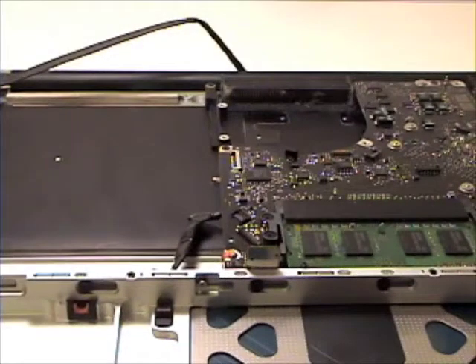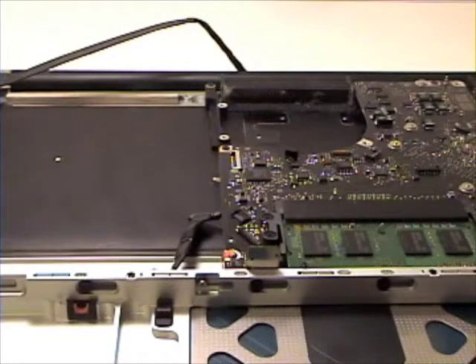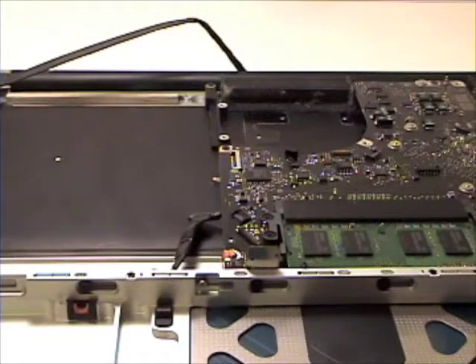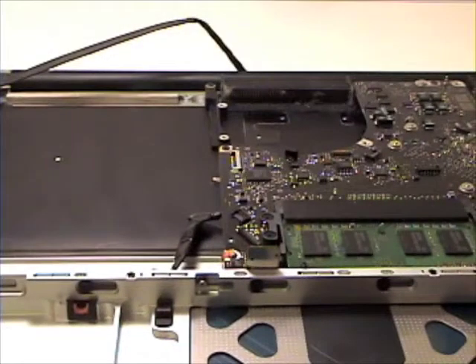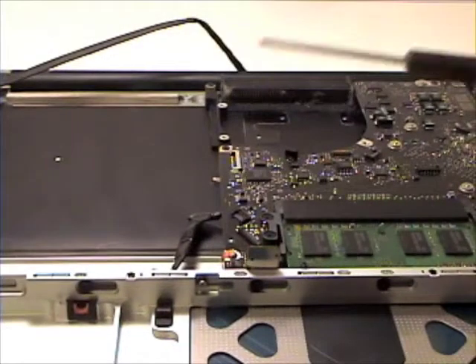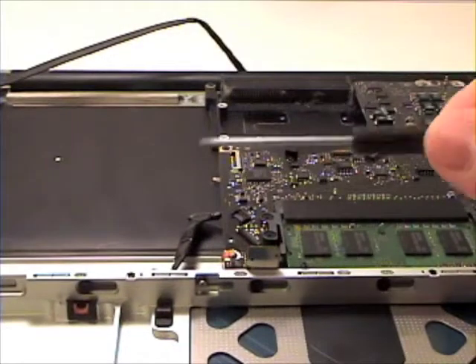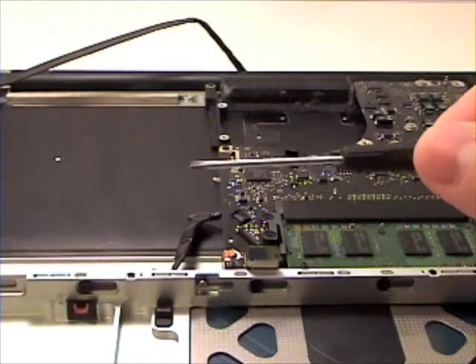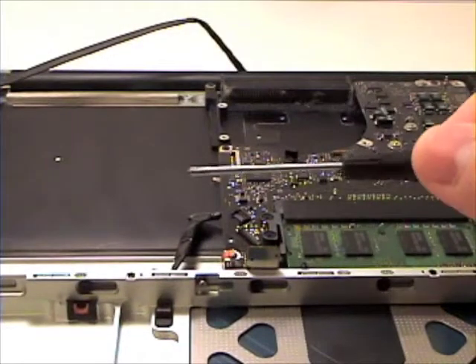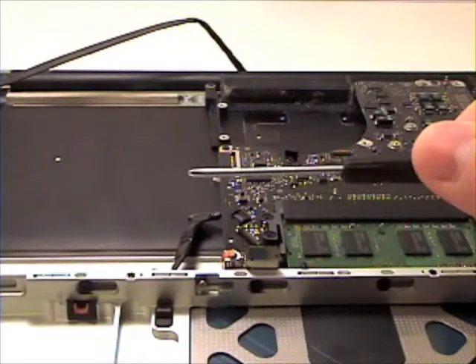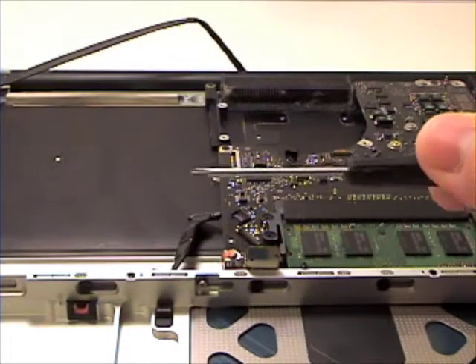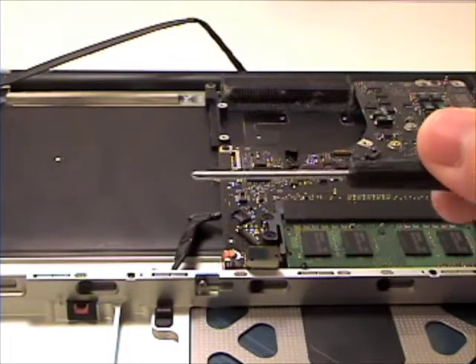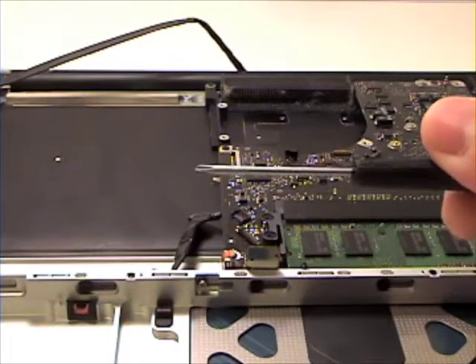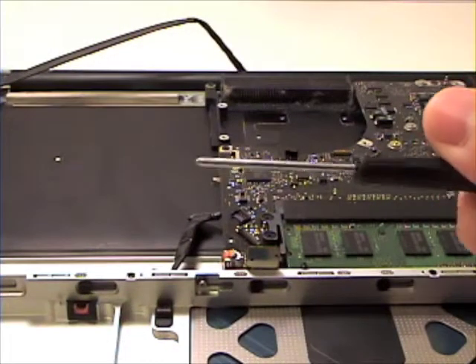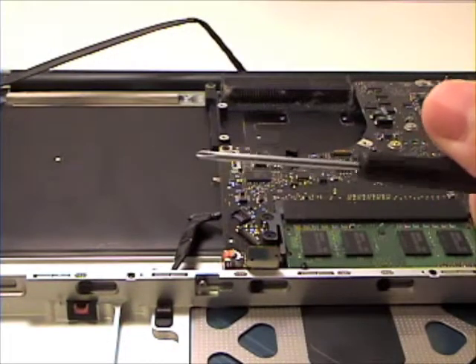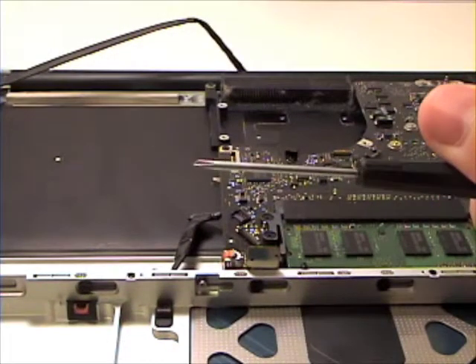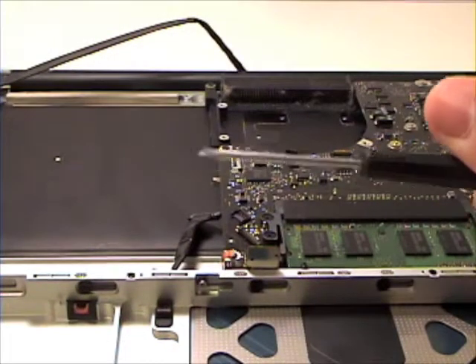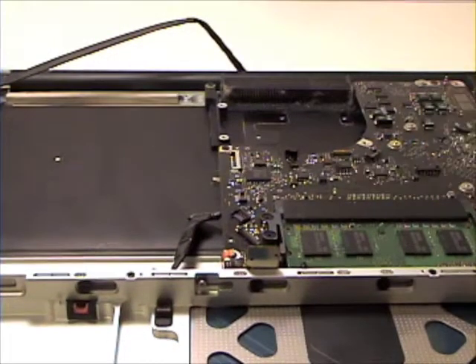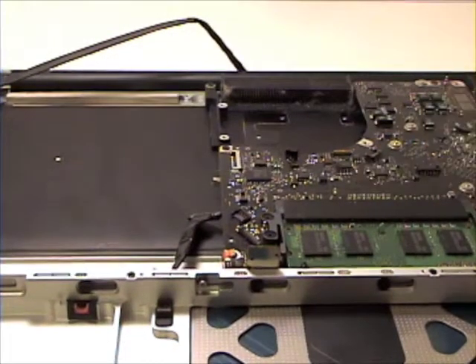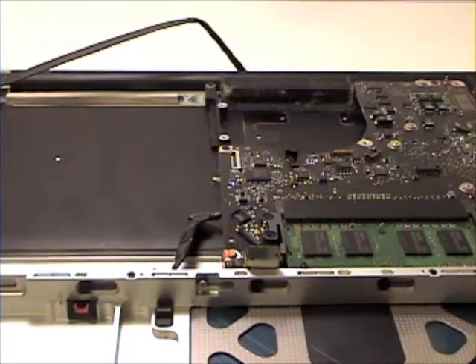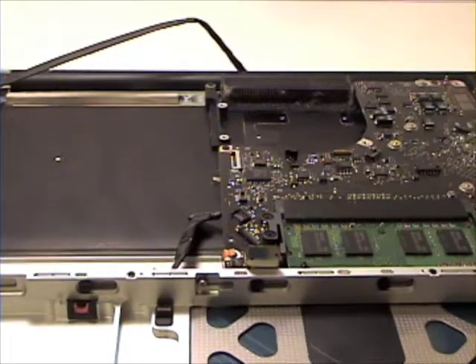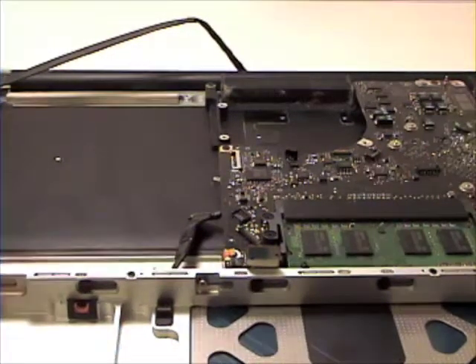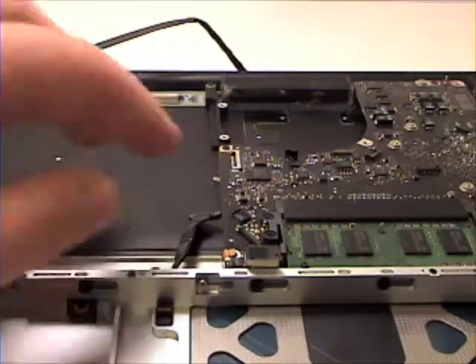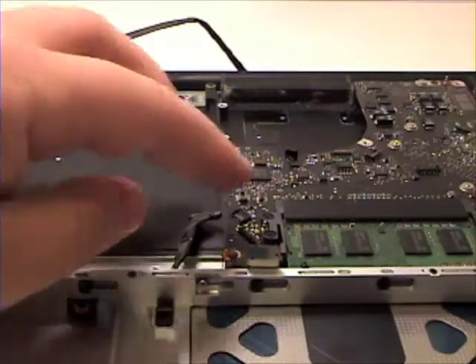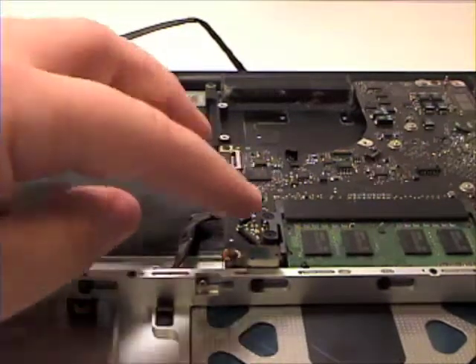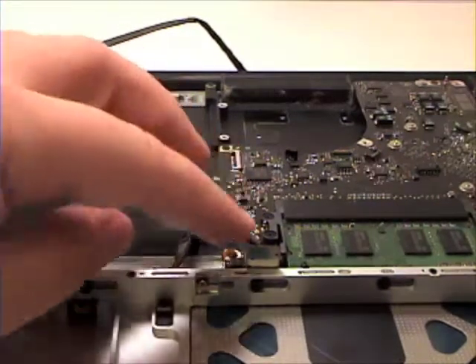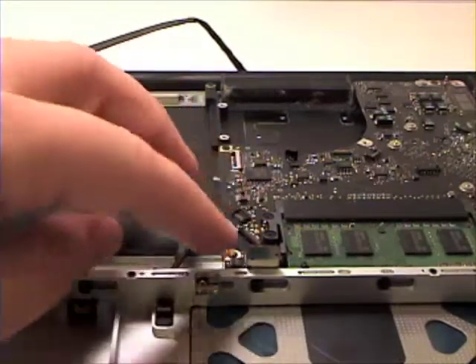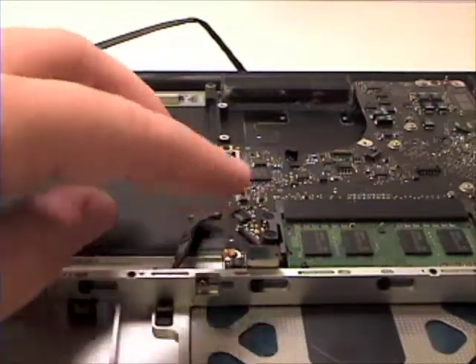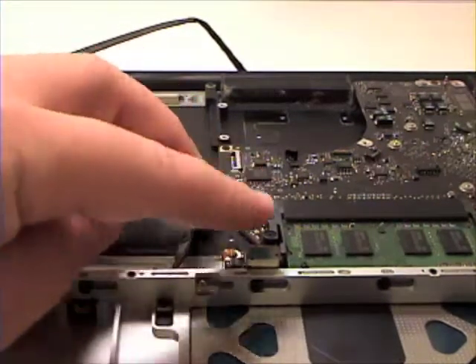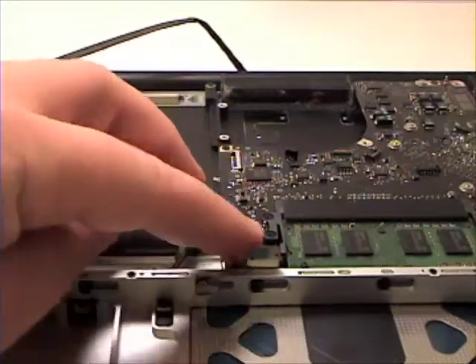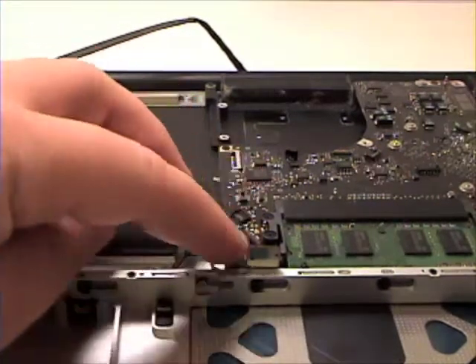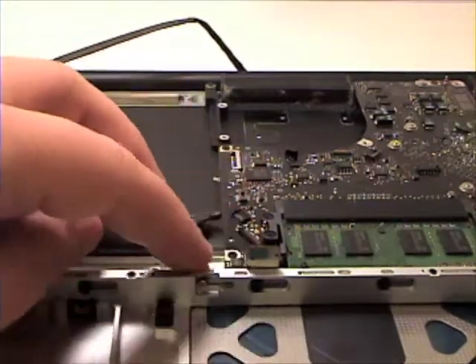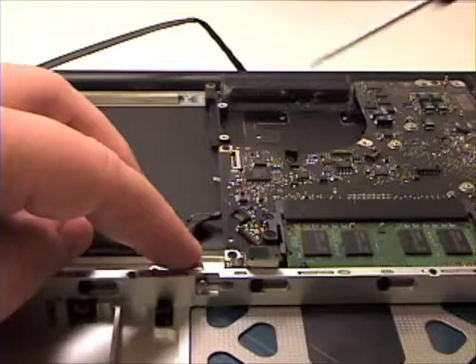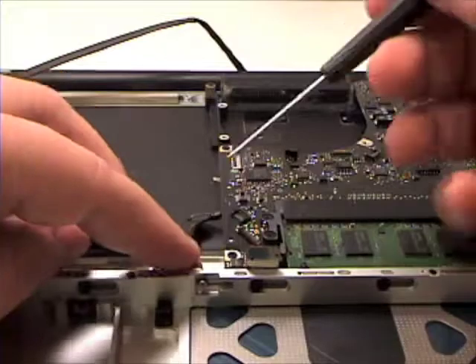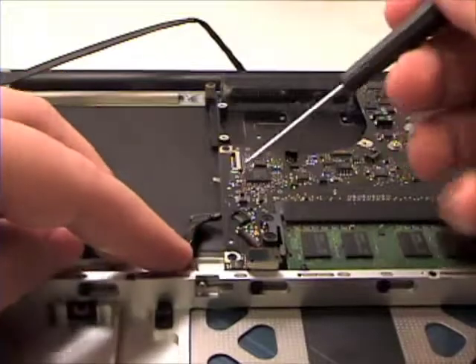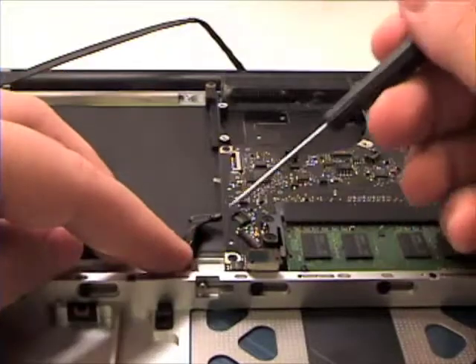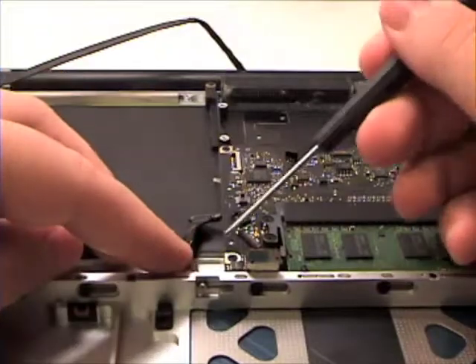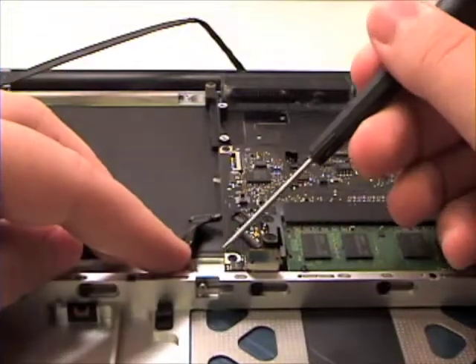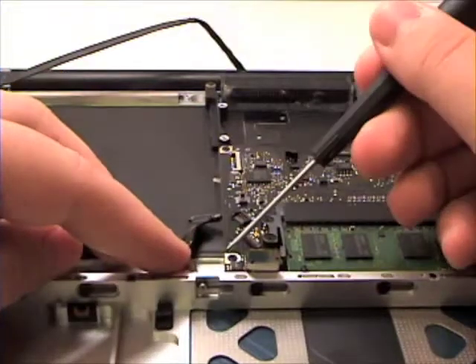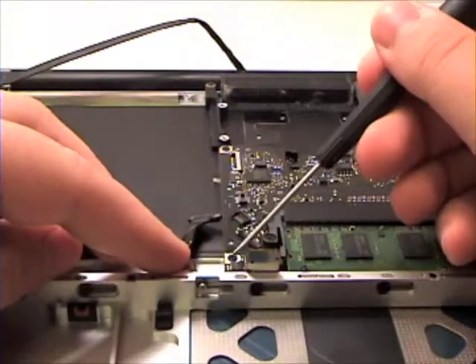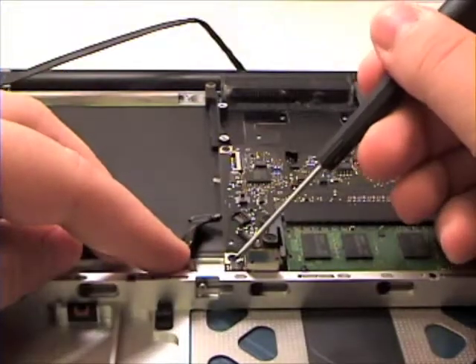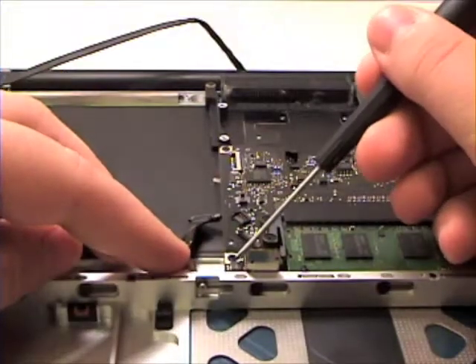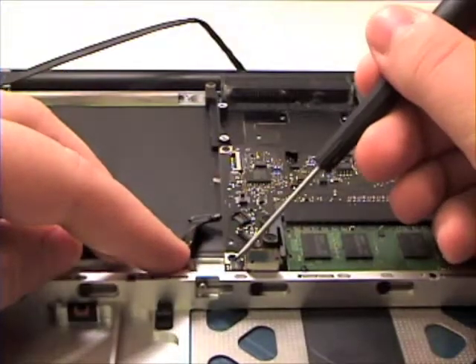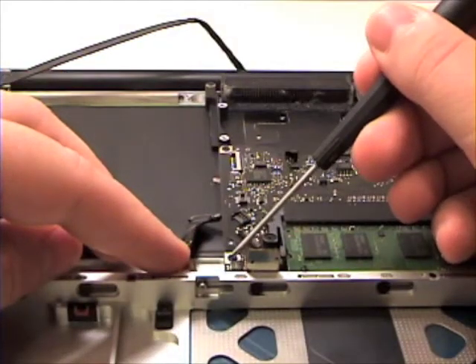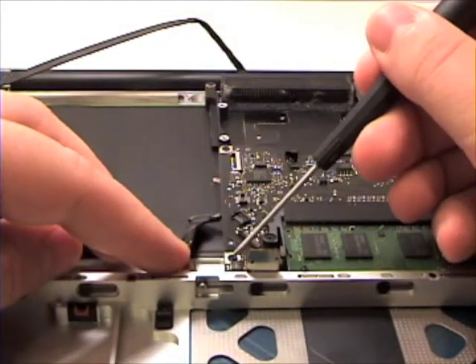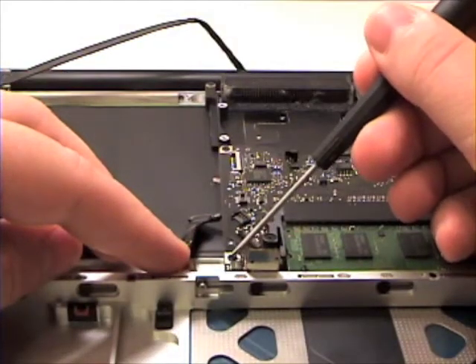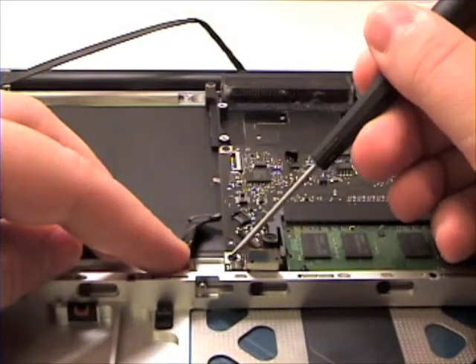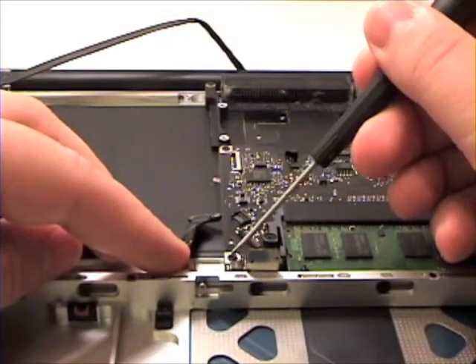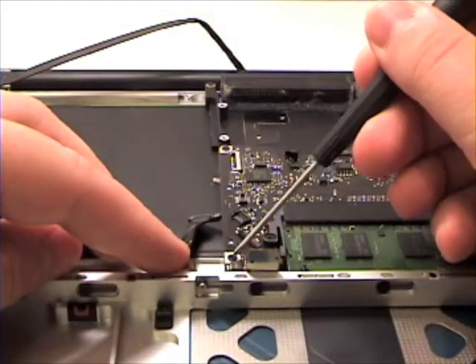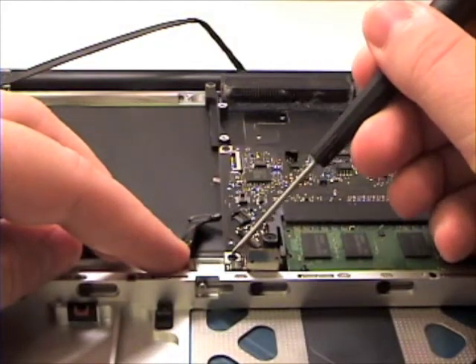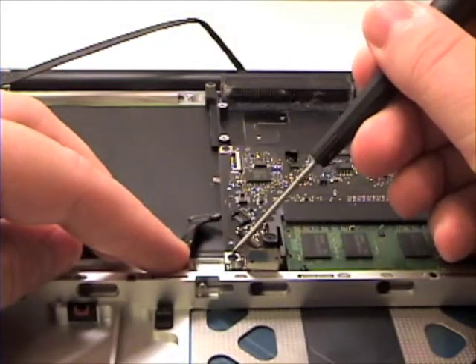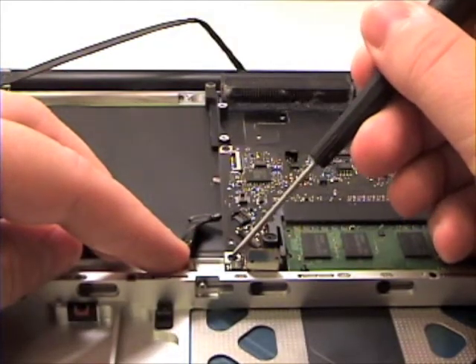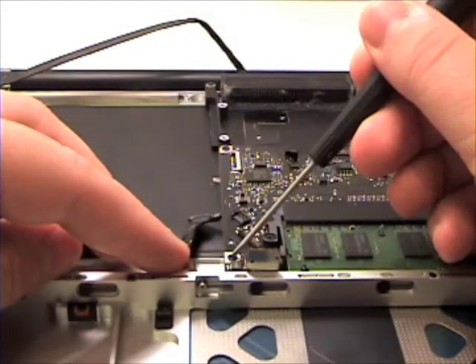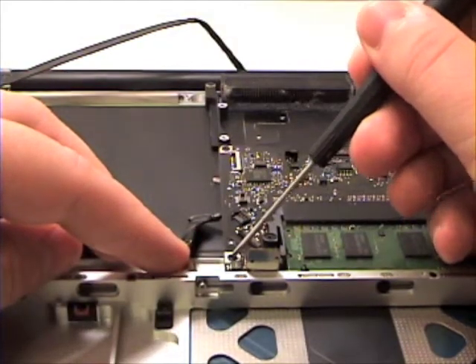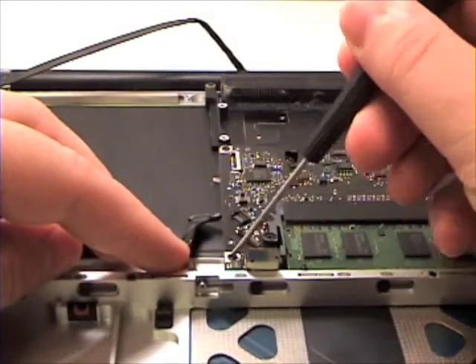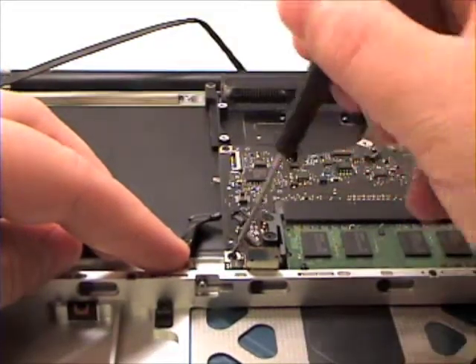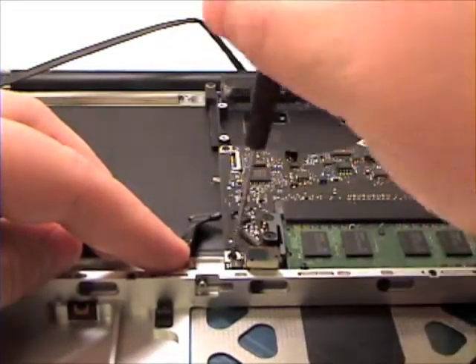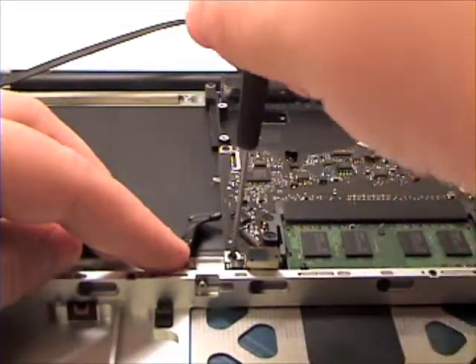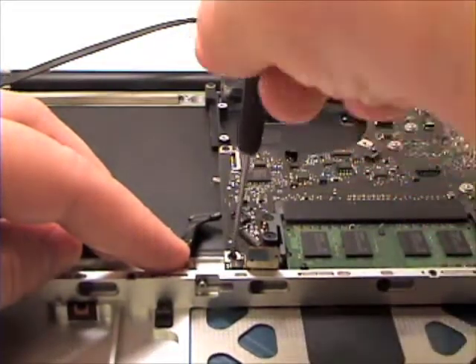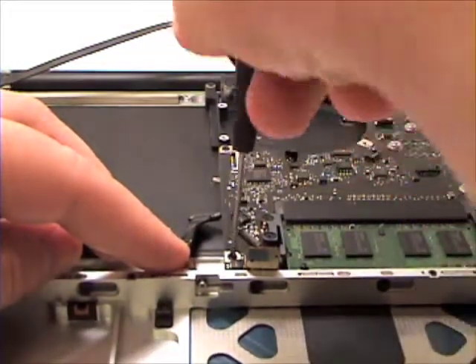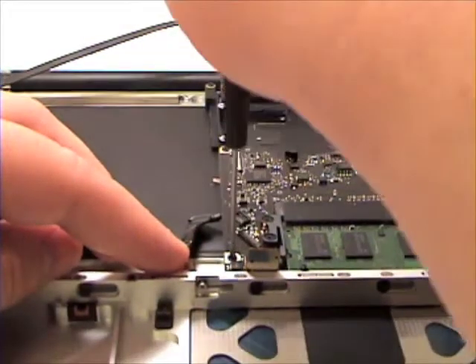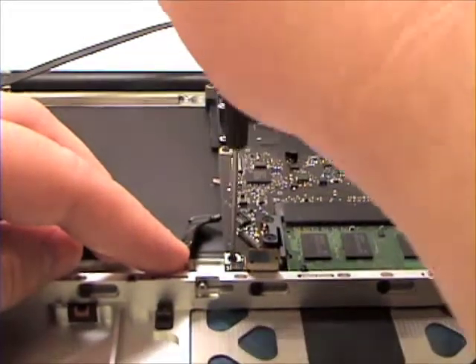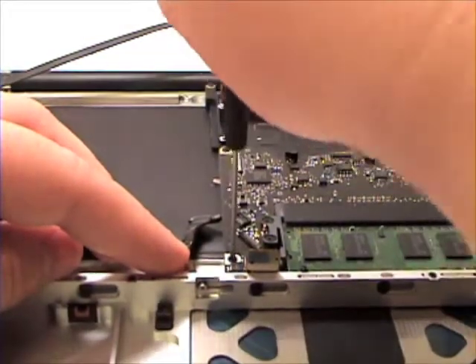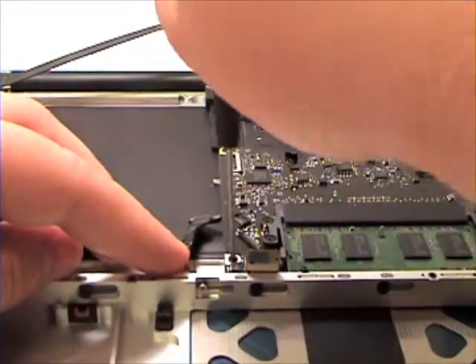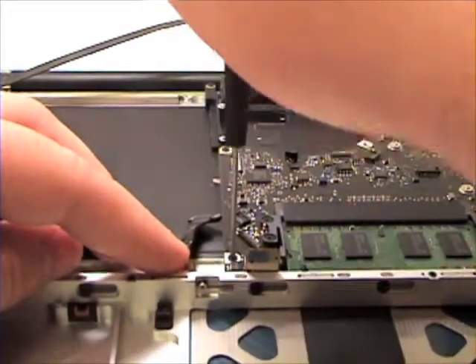Once that is complete, grab your Phillips head screwdriver and remove the Phillips head screws from the logic board.